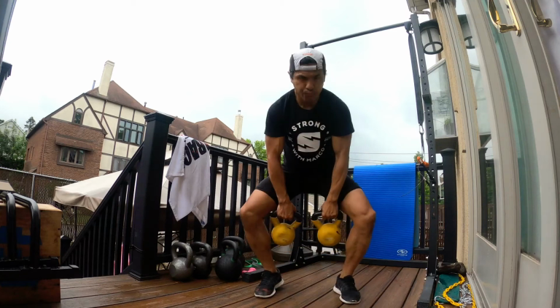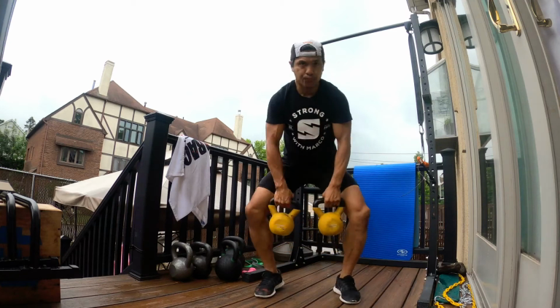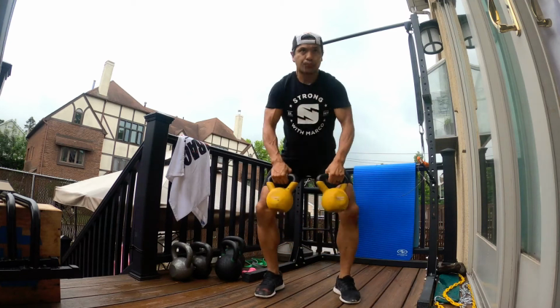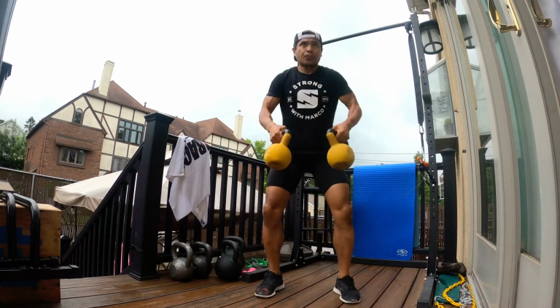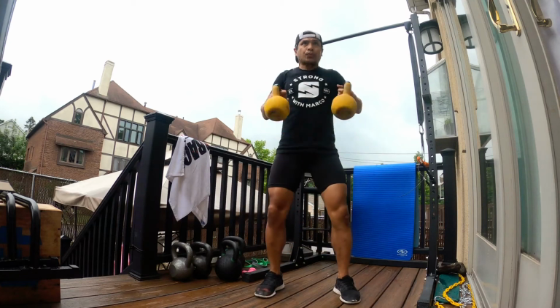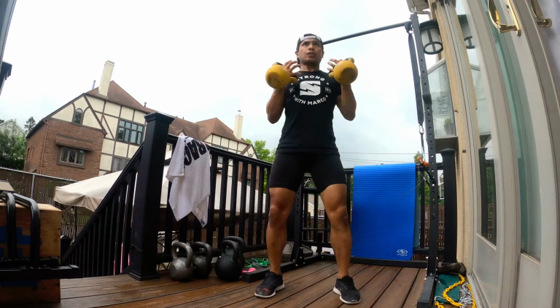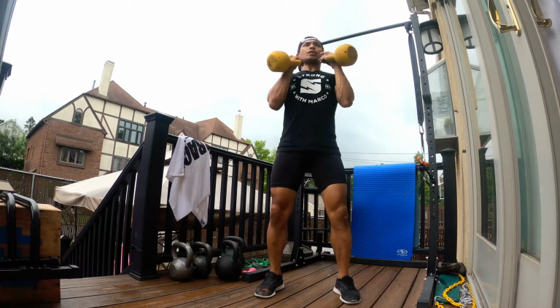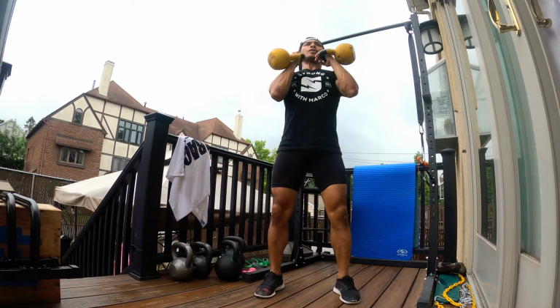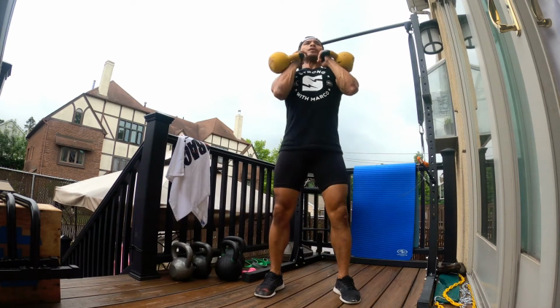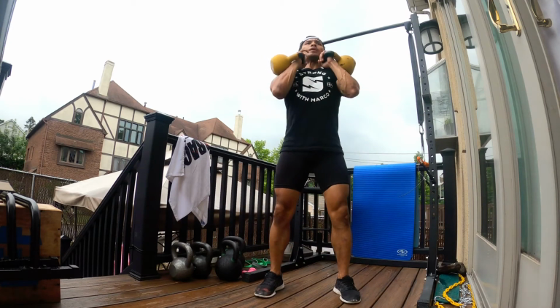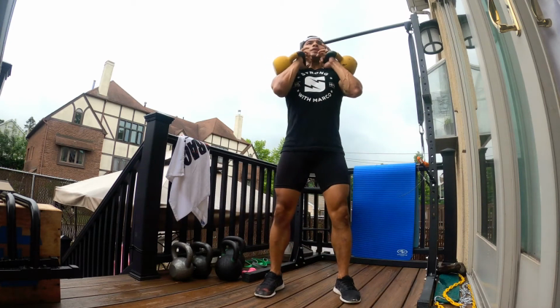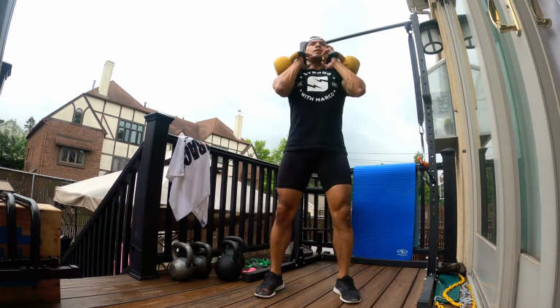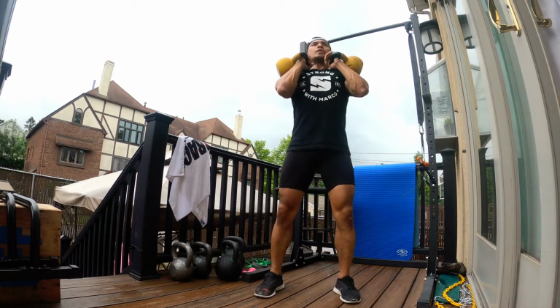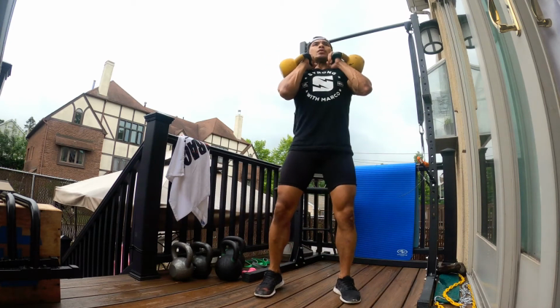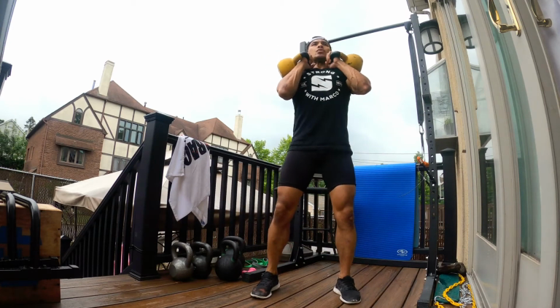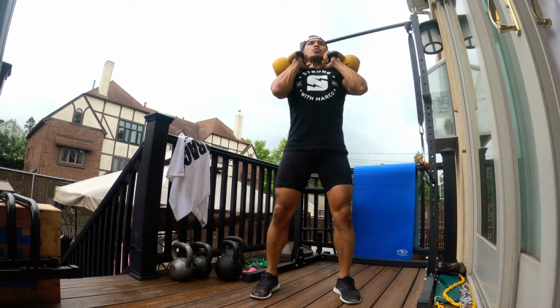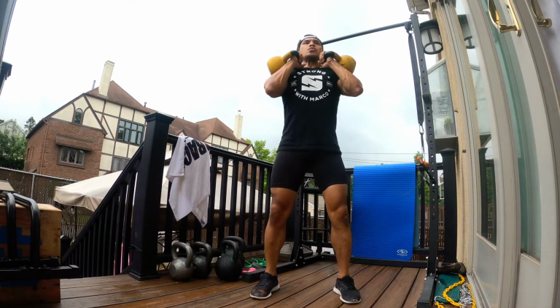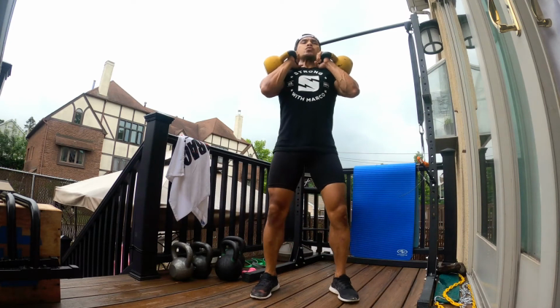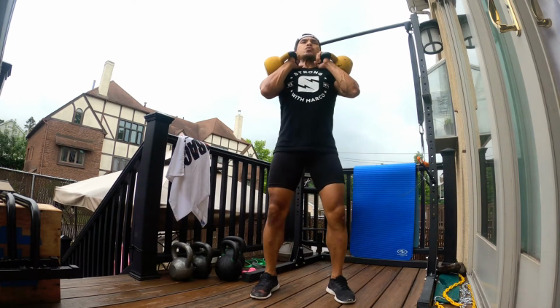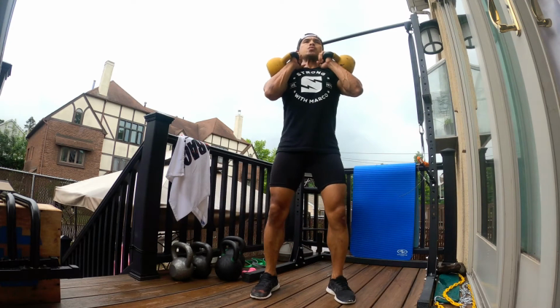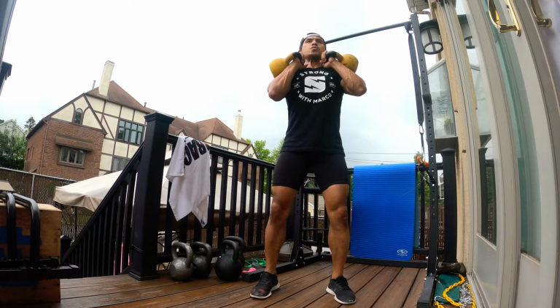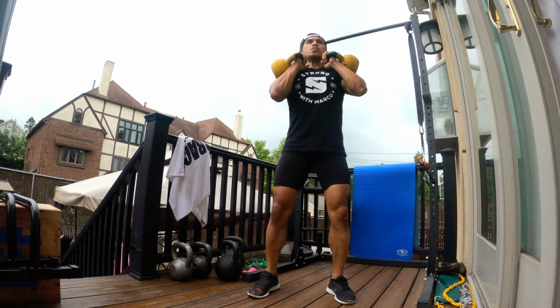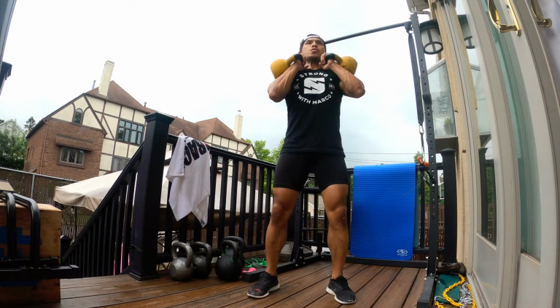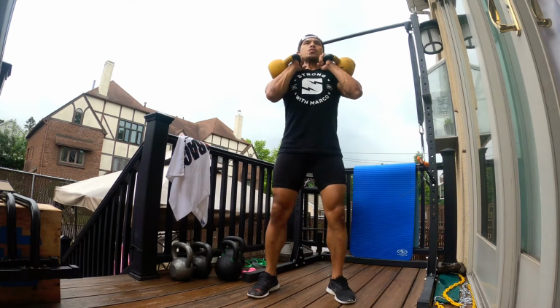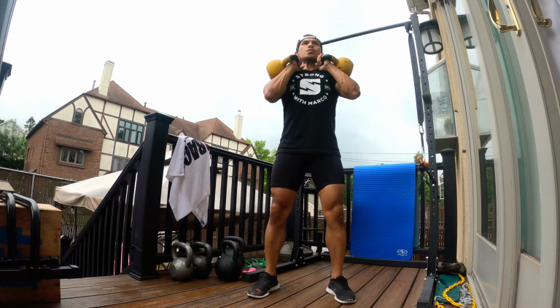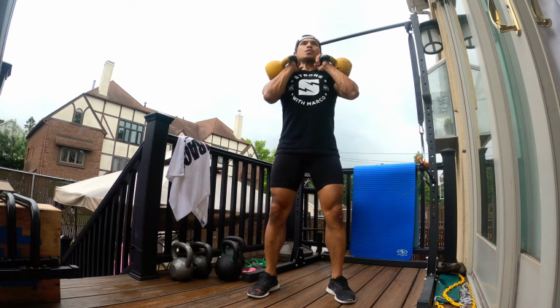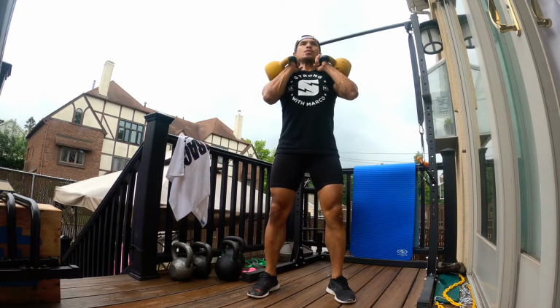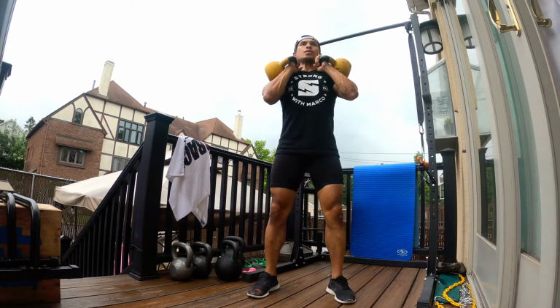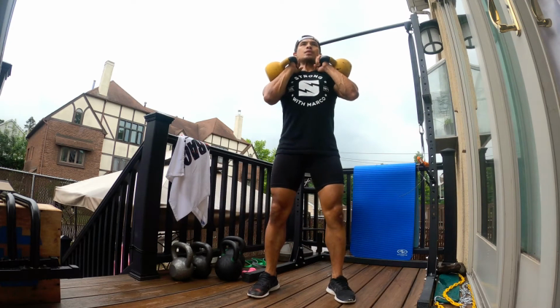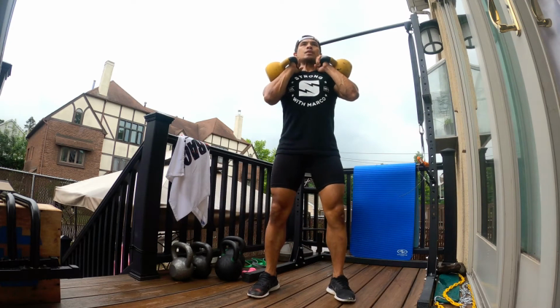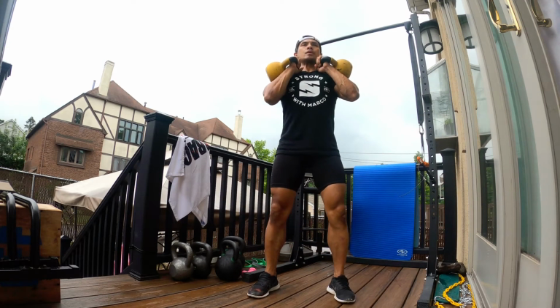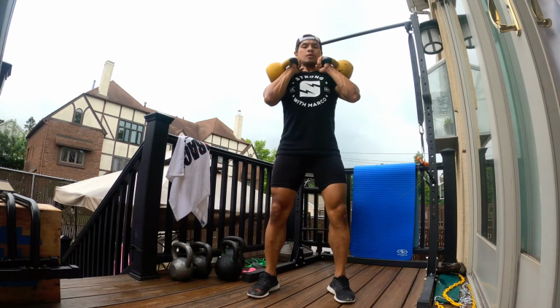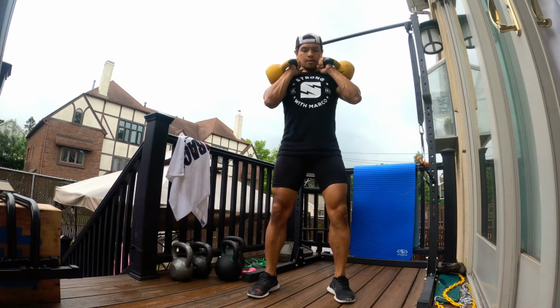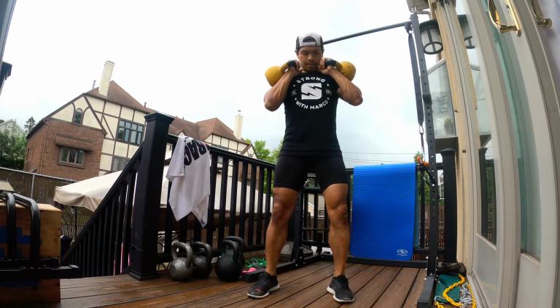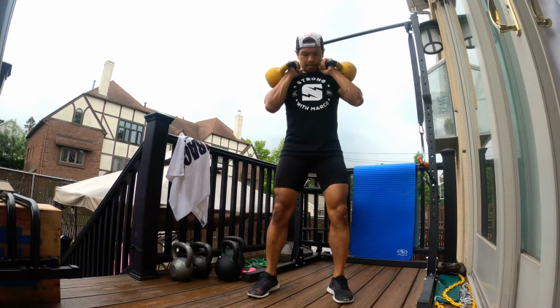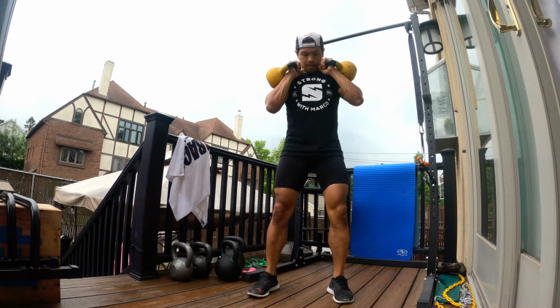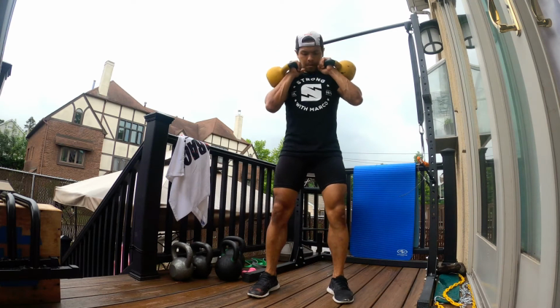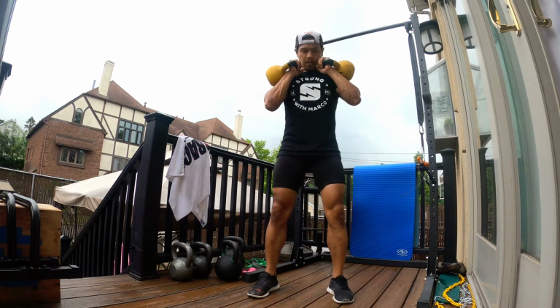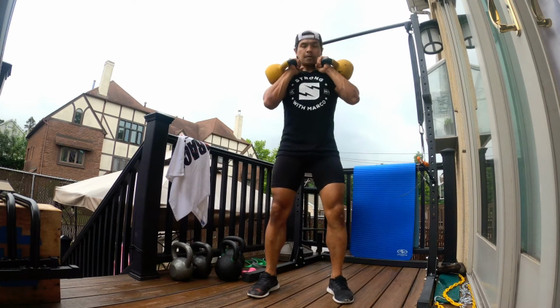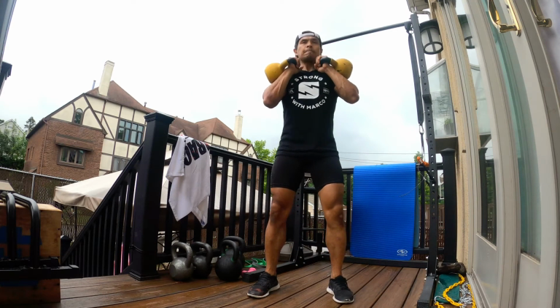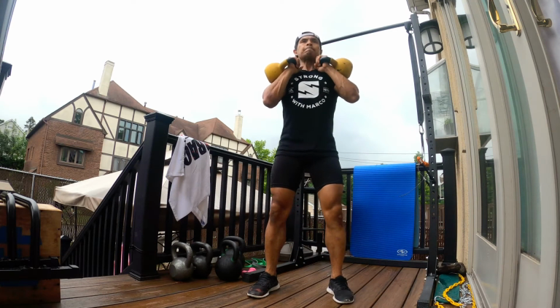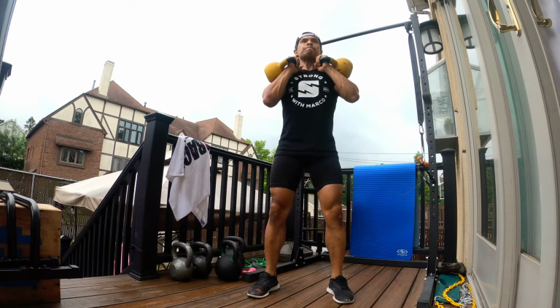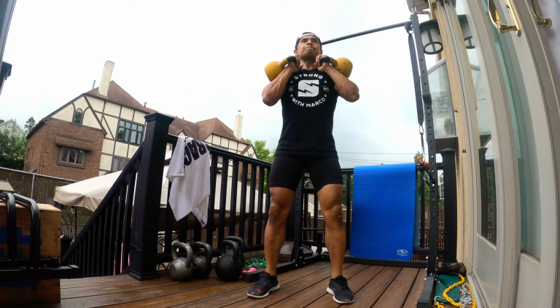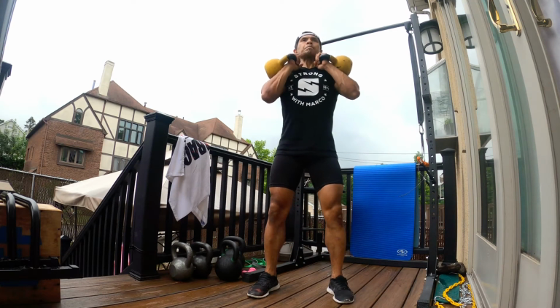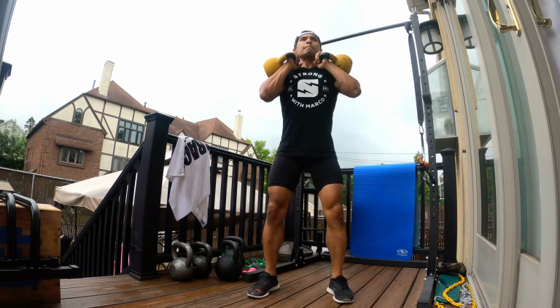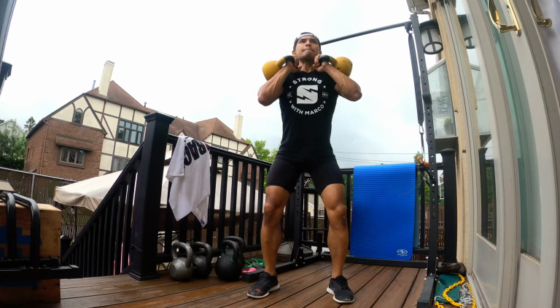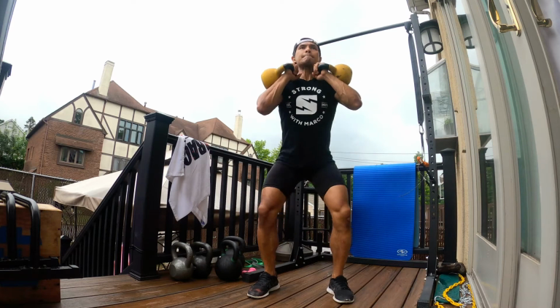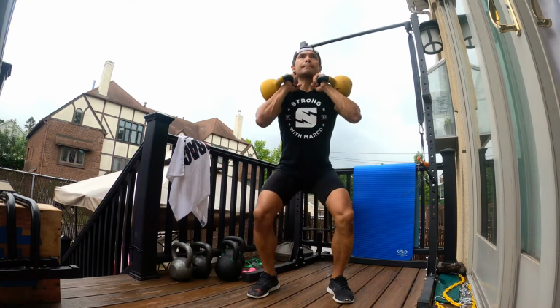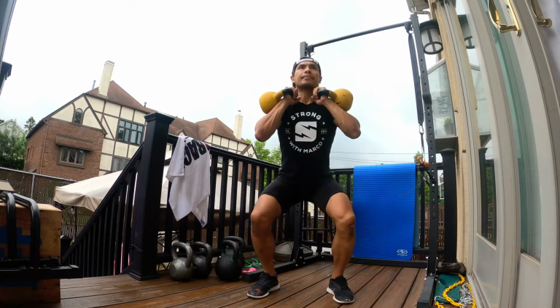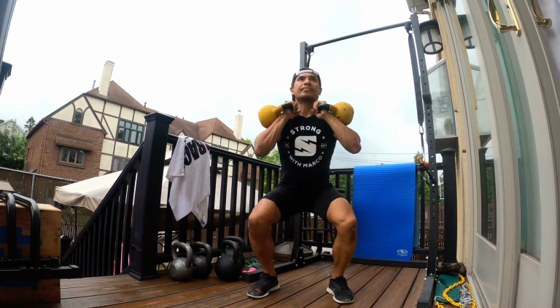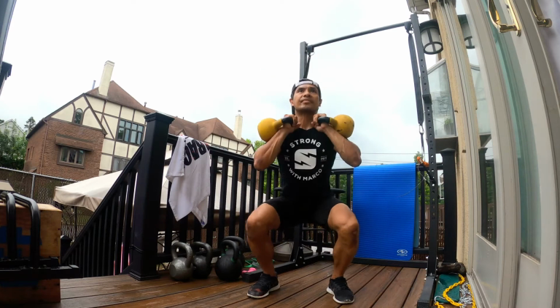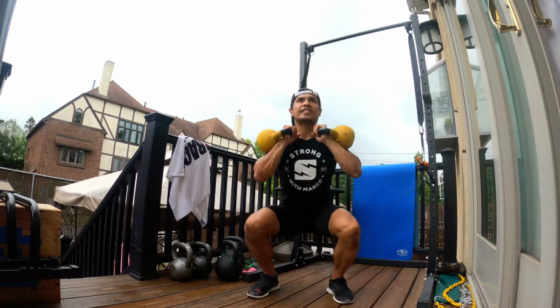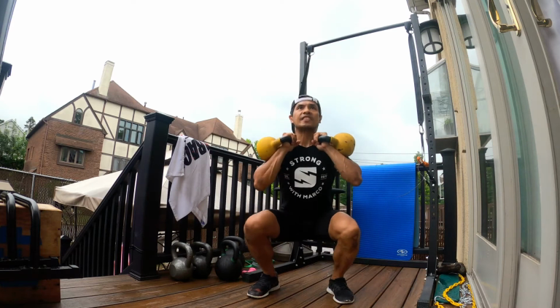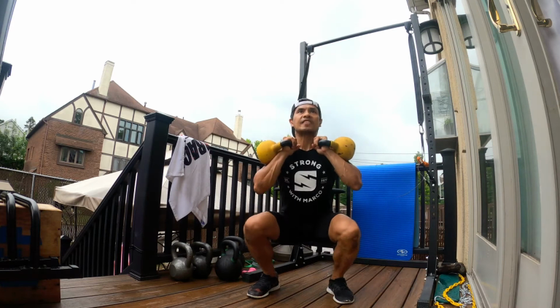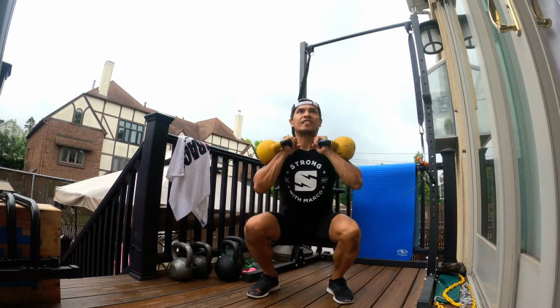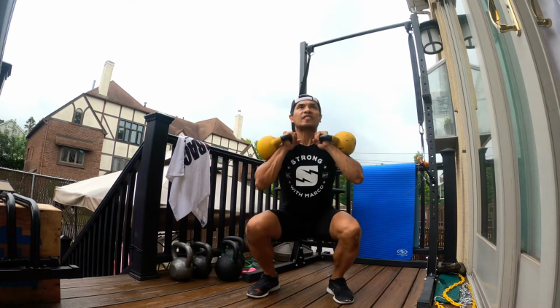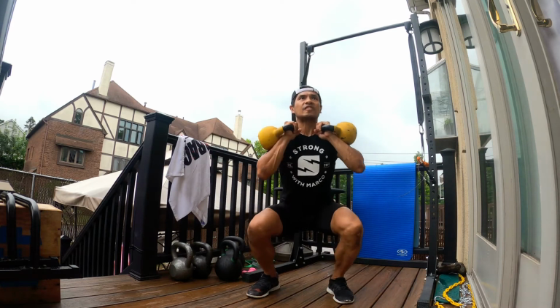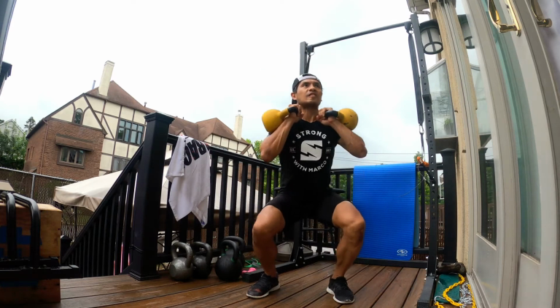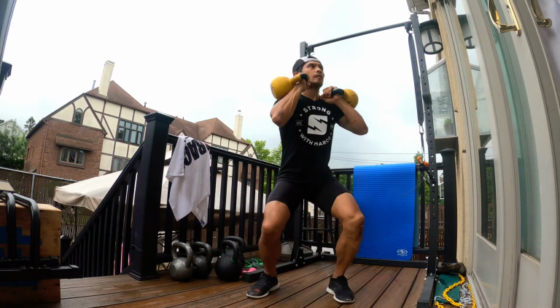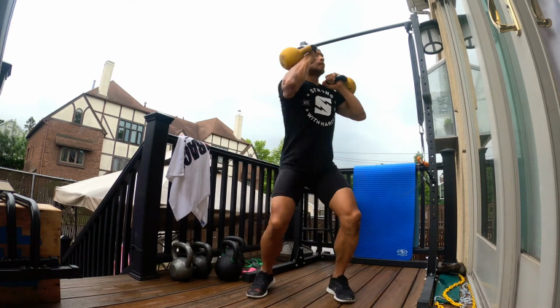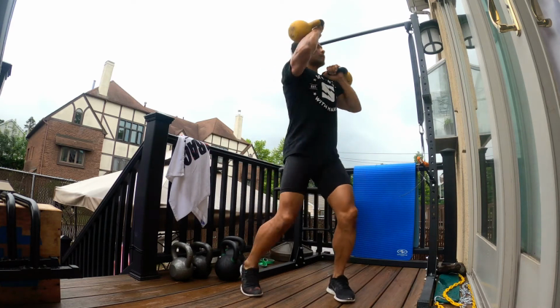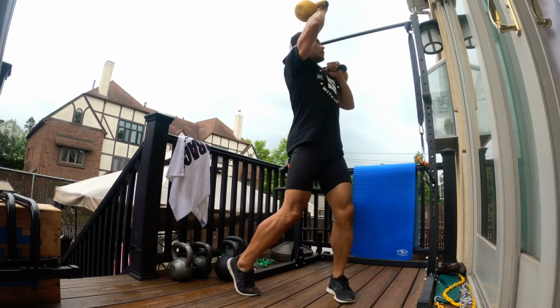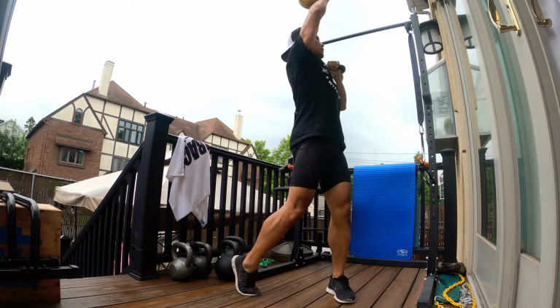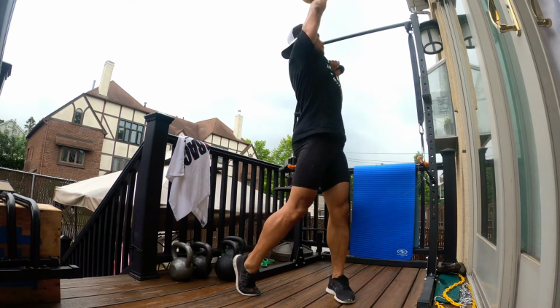Bring those kettlebells to rack position. Stand nice and tall, nice and firm, feet about shoulder width.